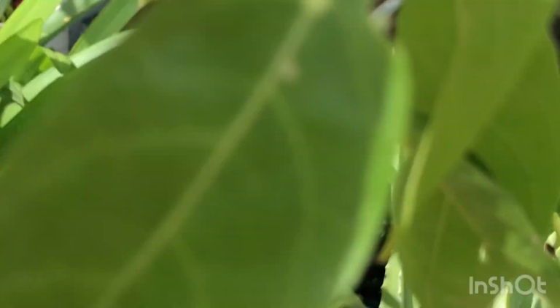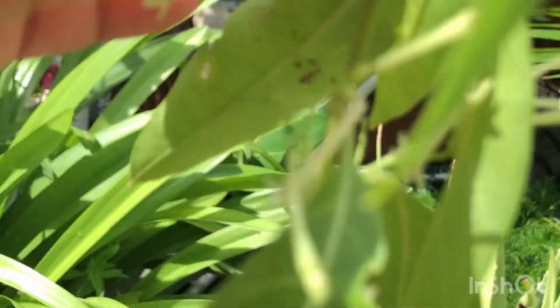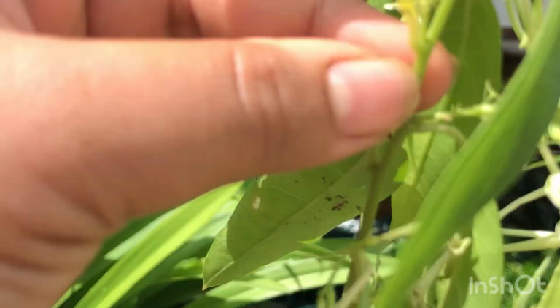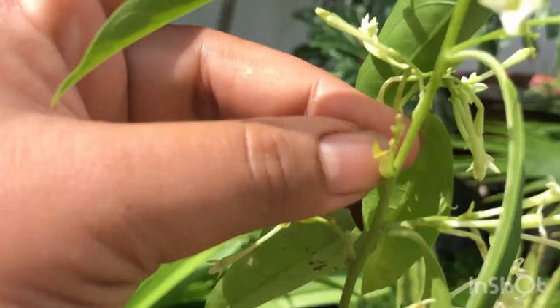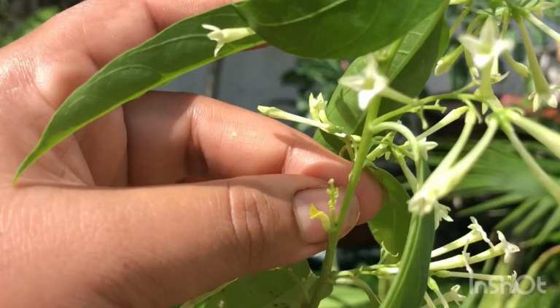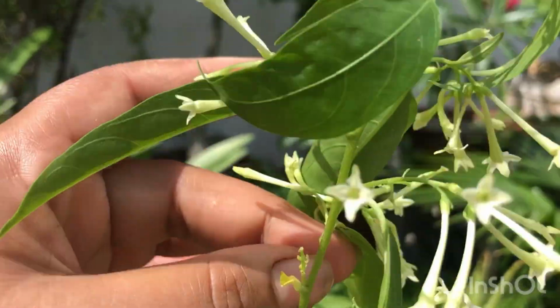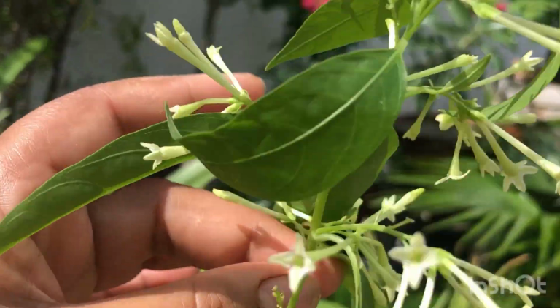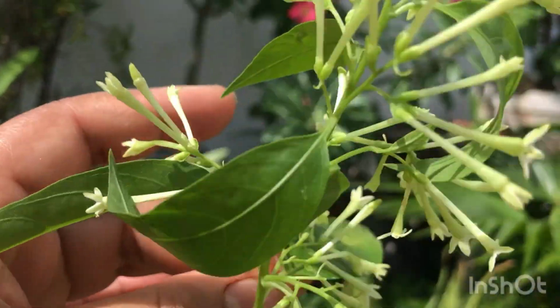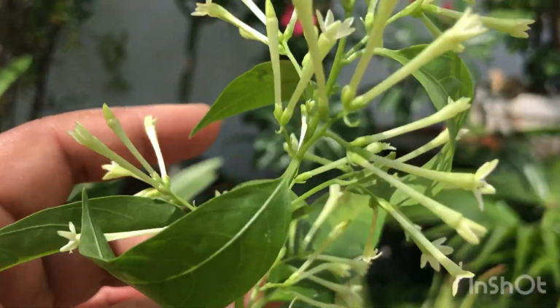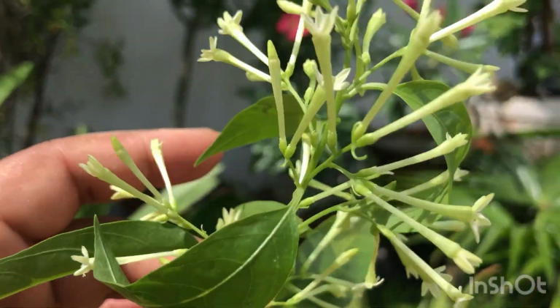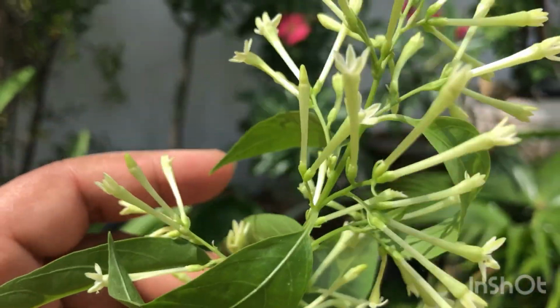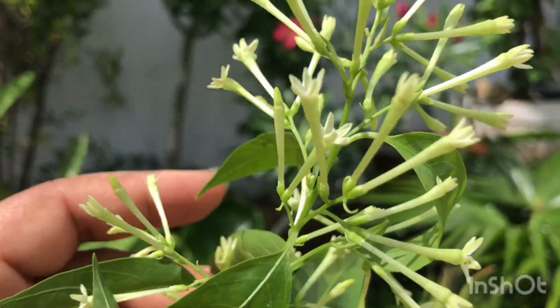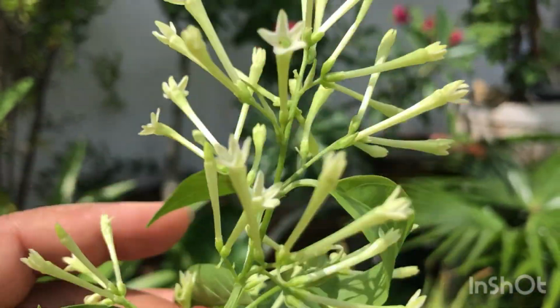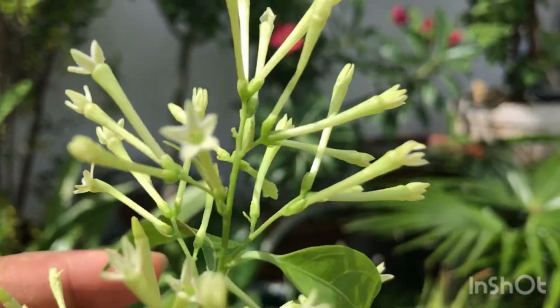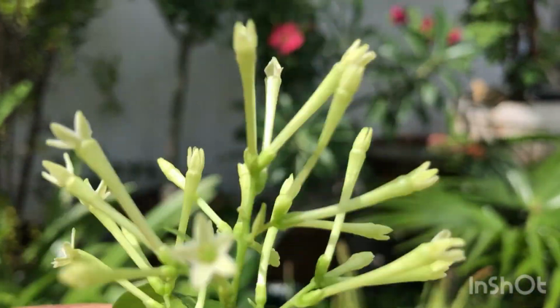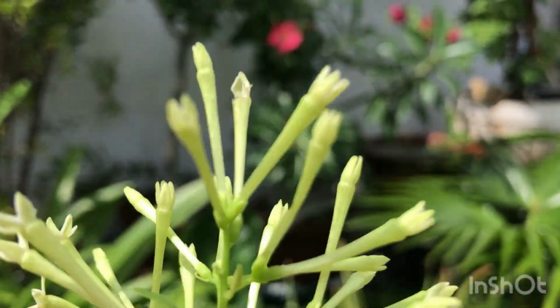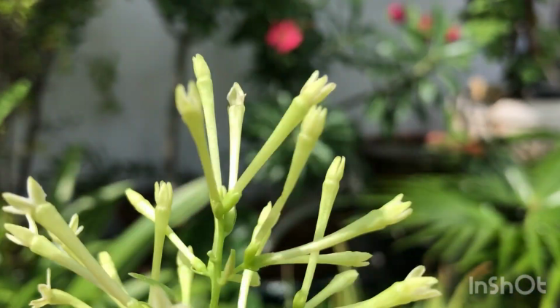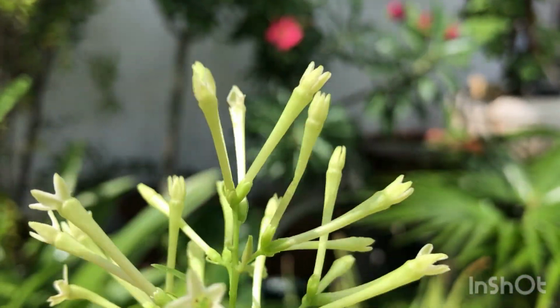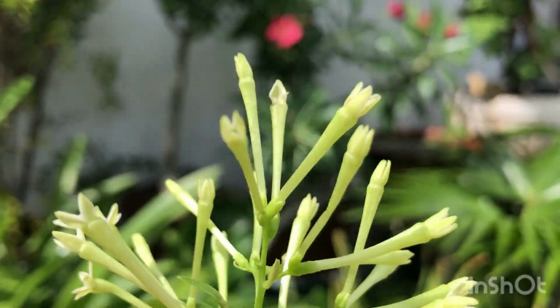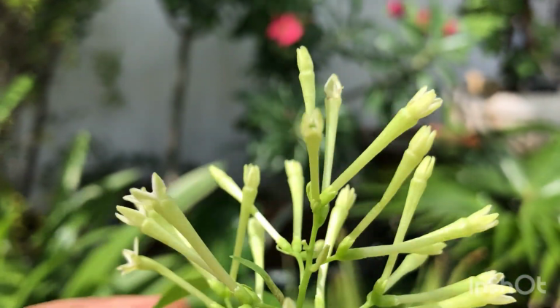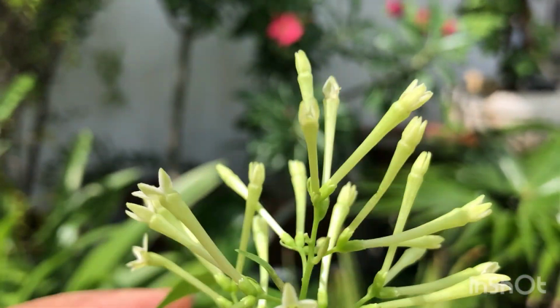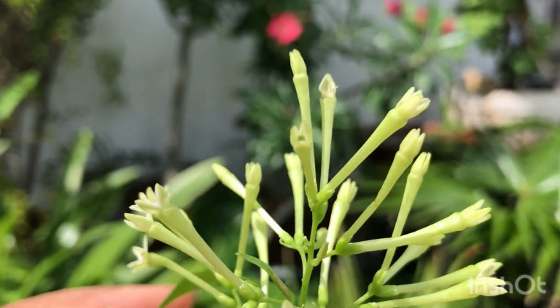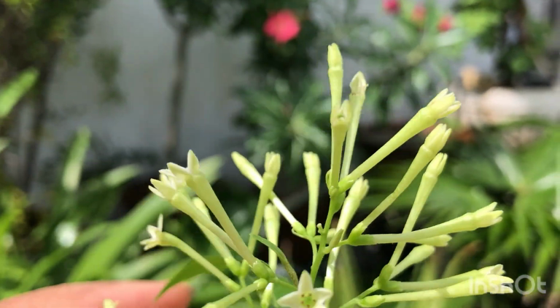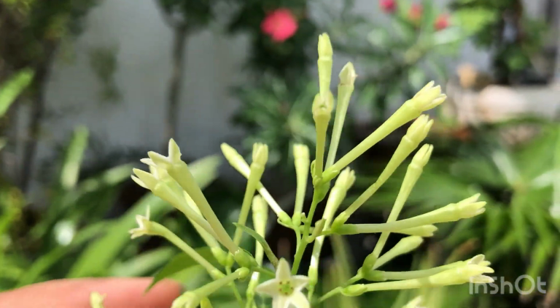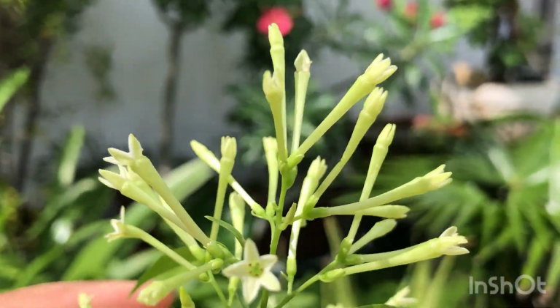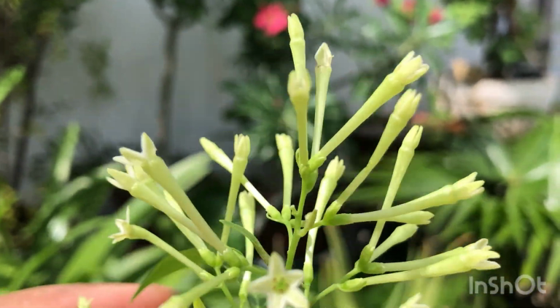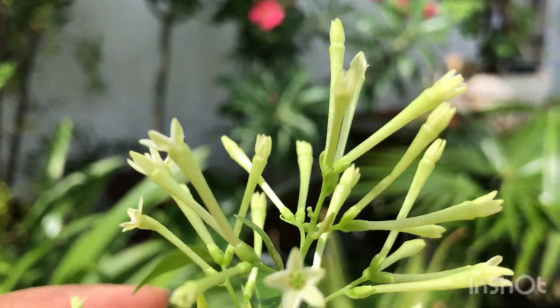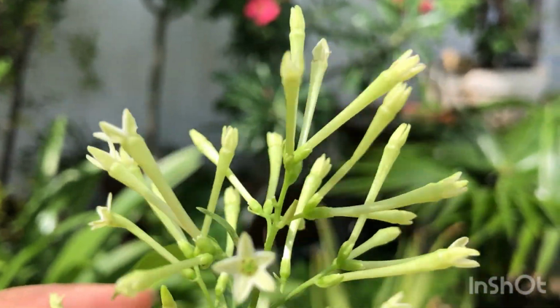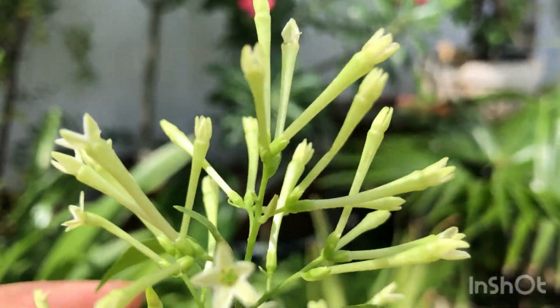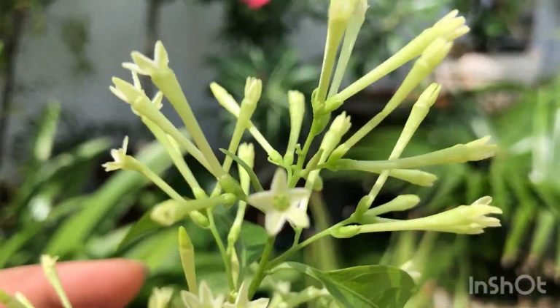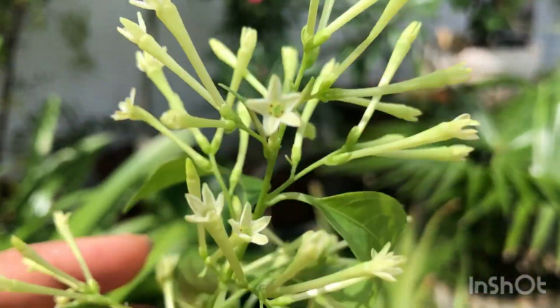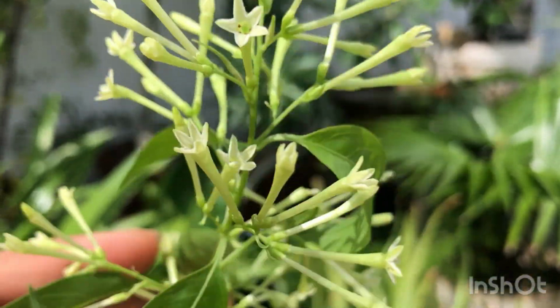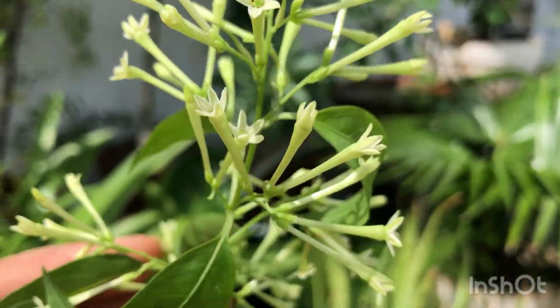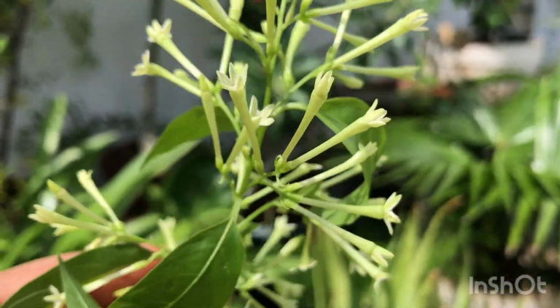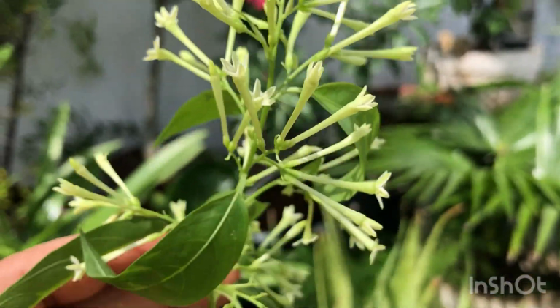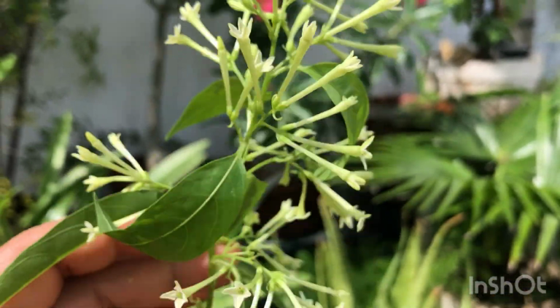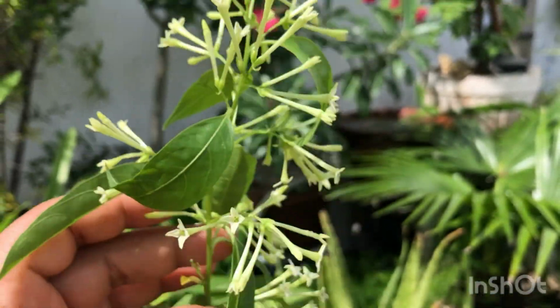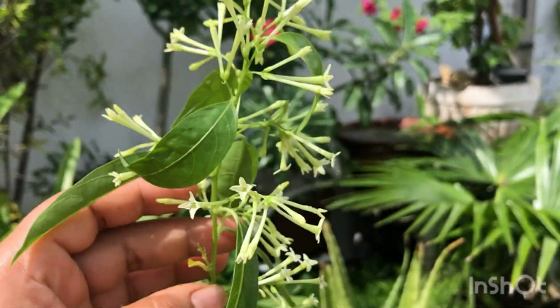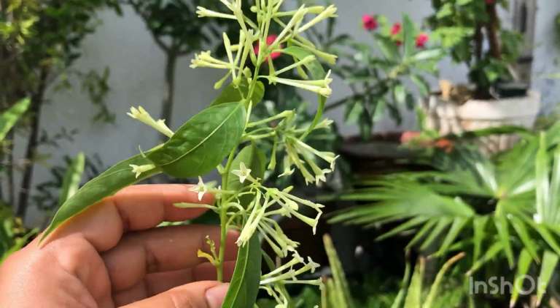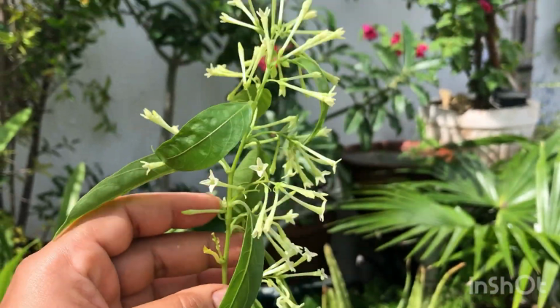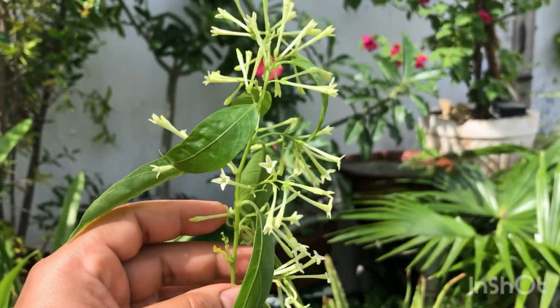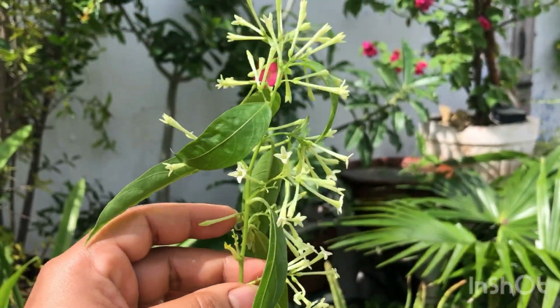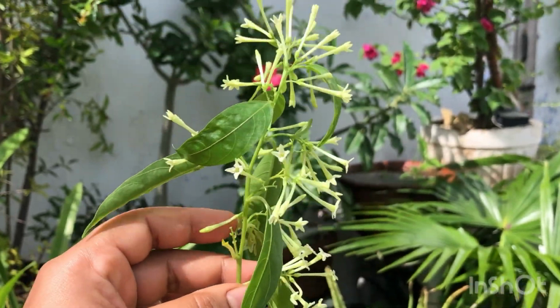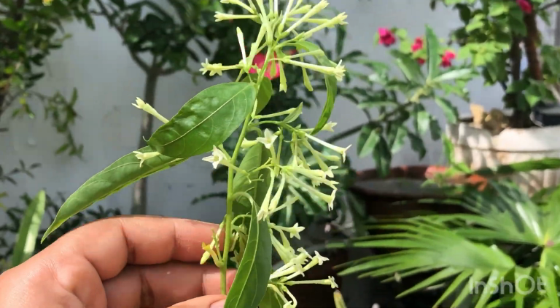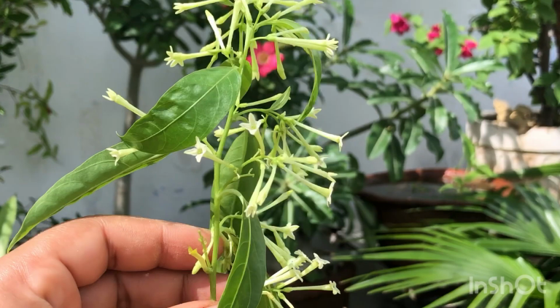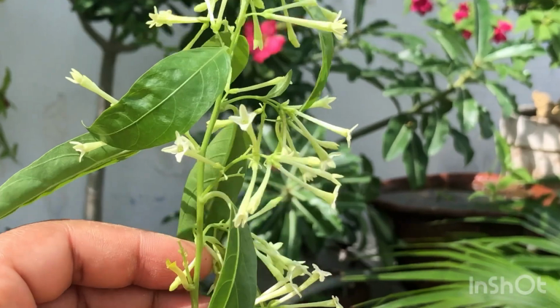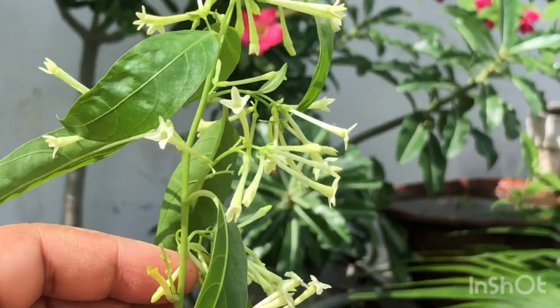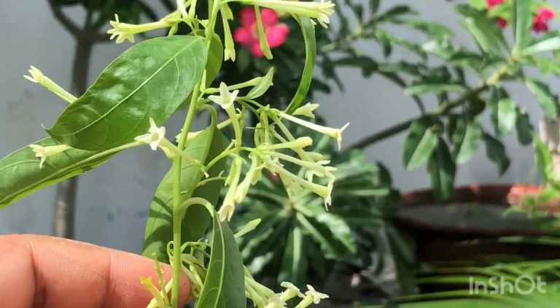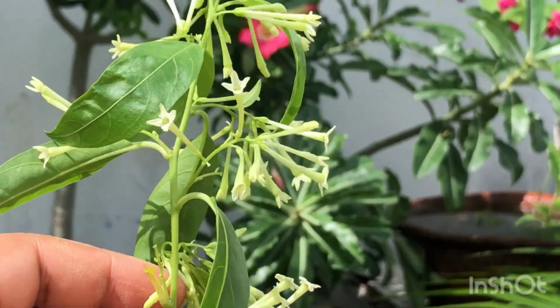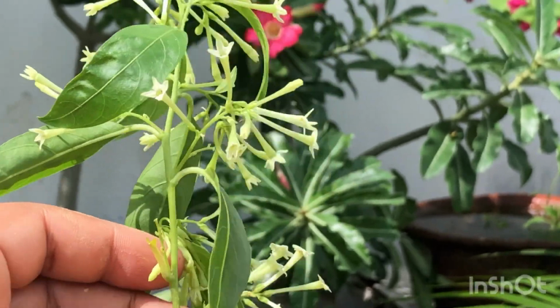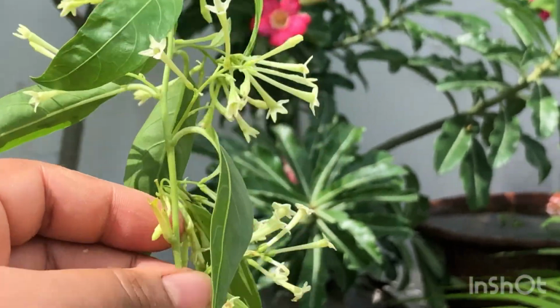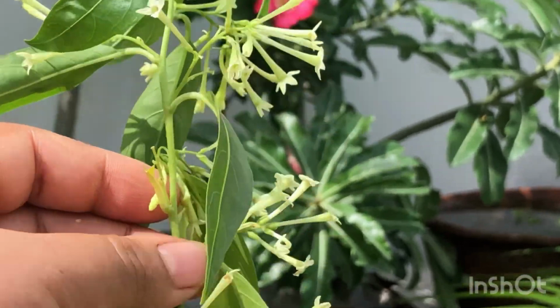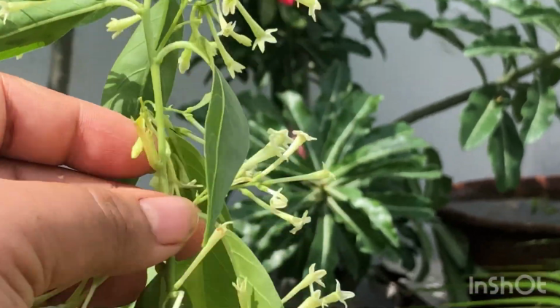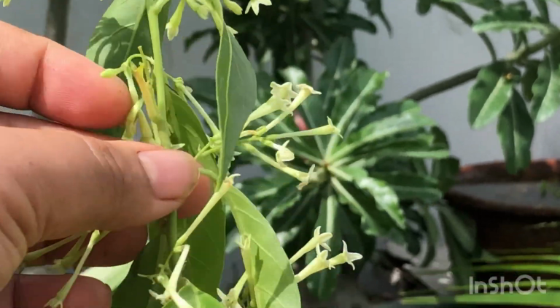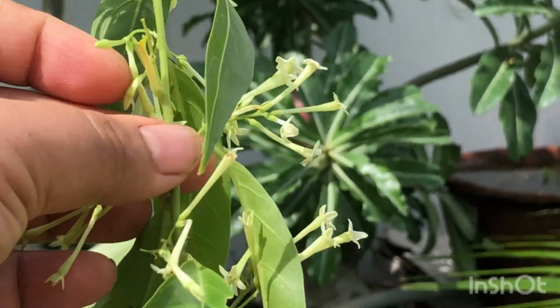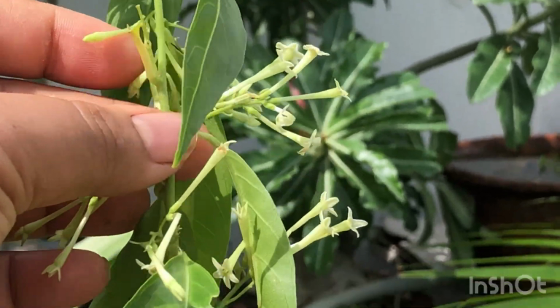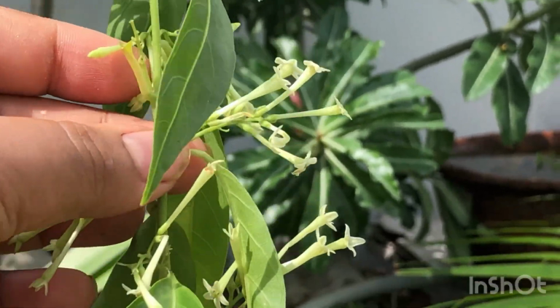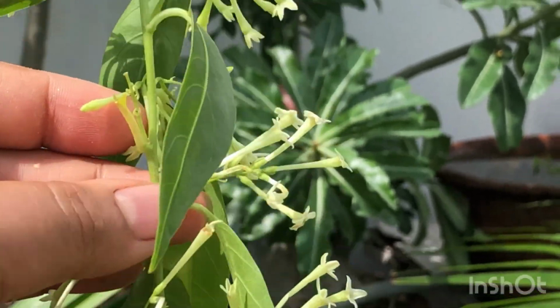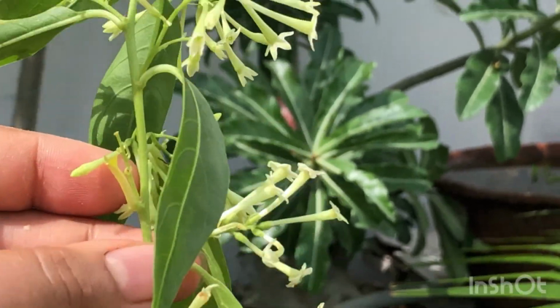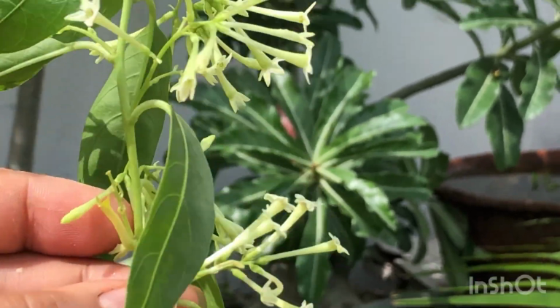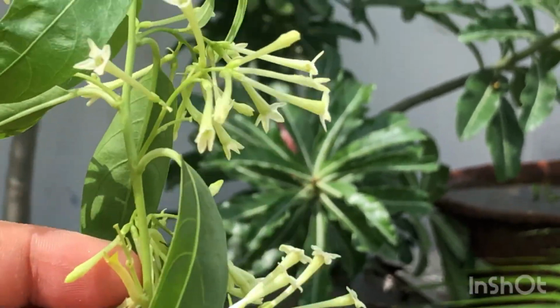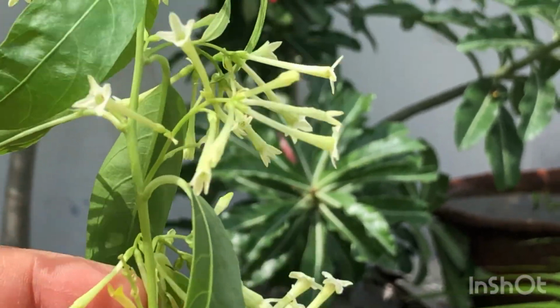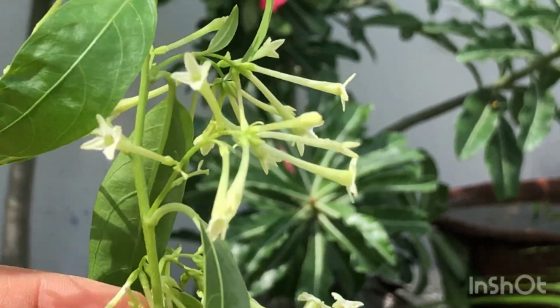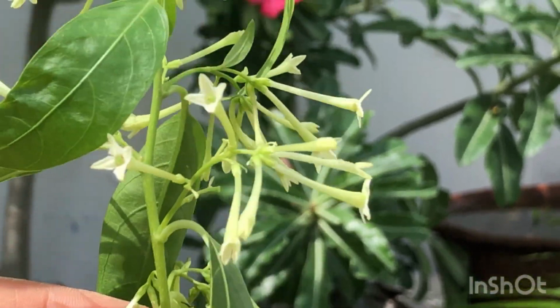I also bought this night flowering jasmine for Rs. 80. It has so many blooms already. I am loving it.